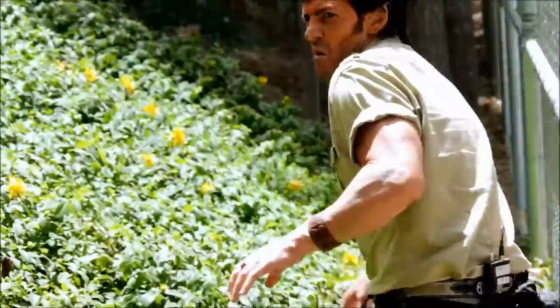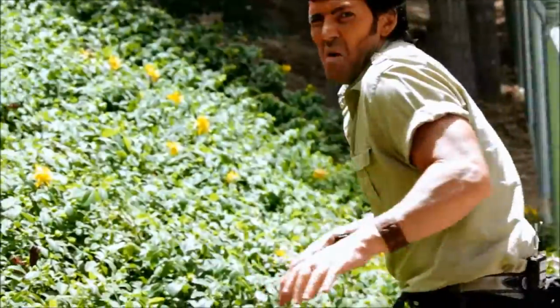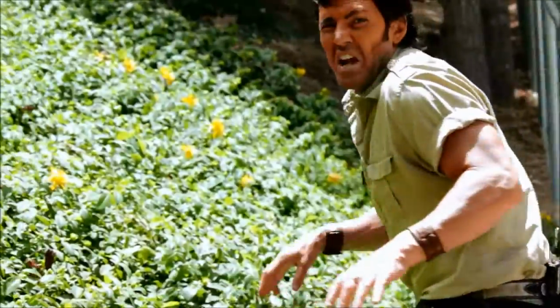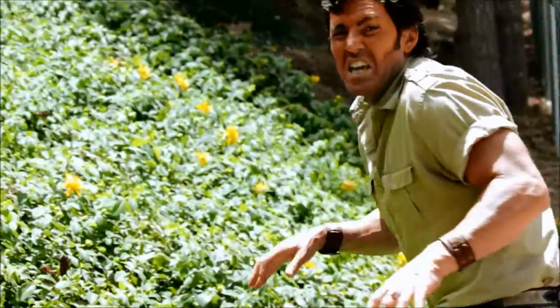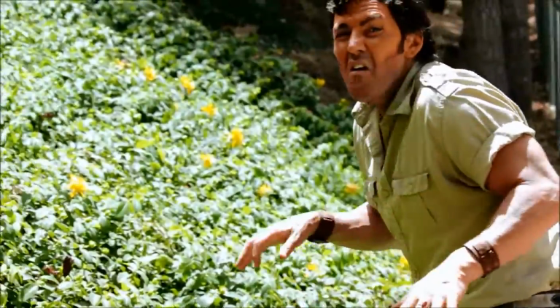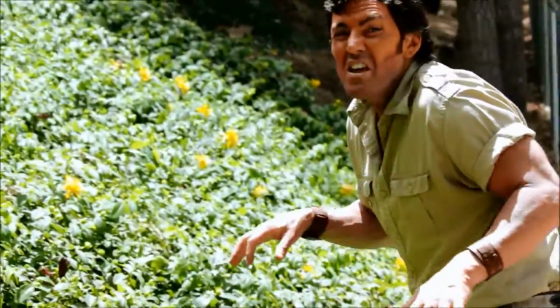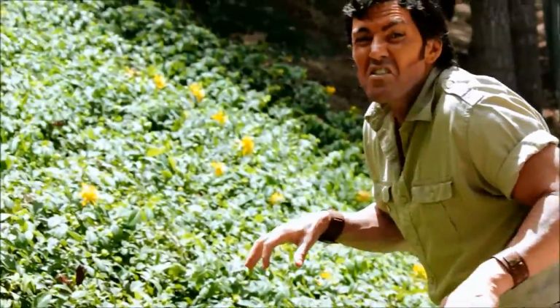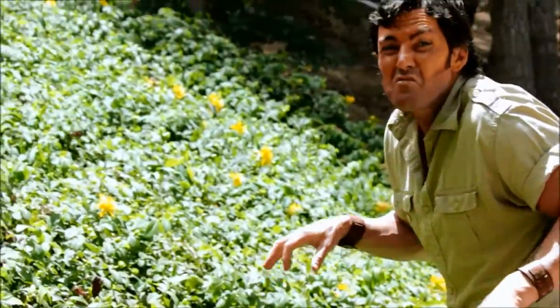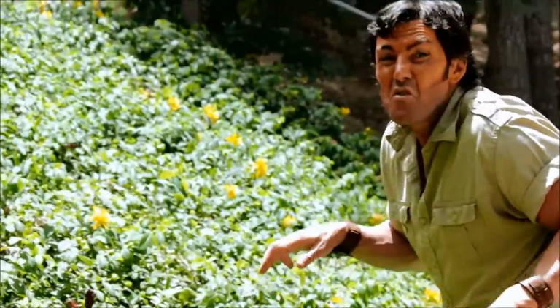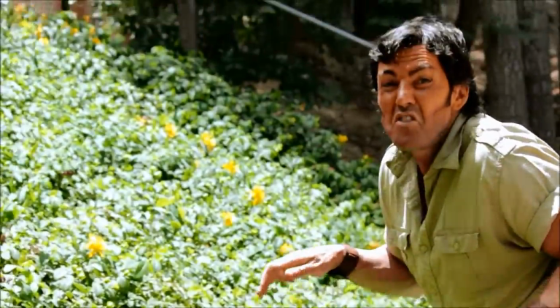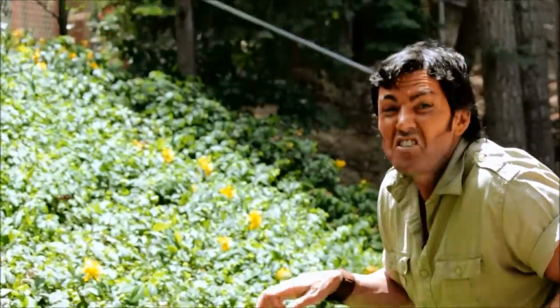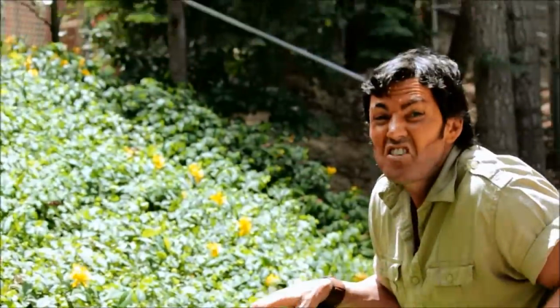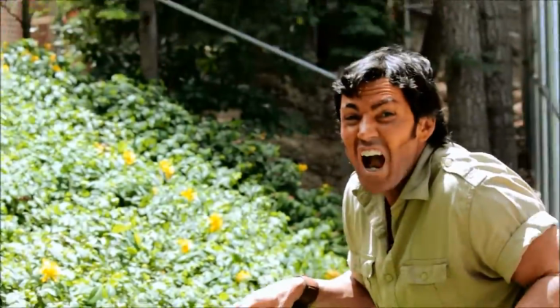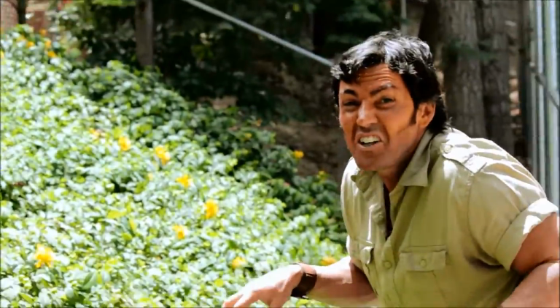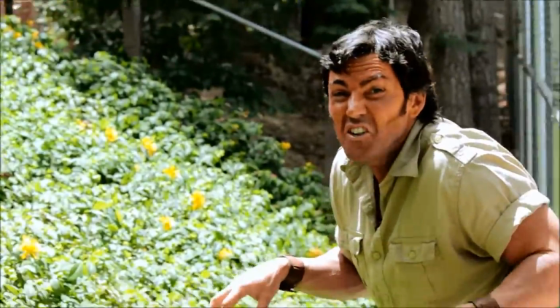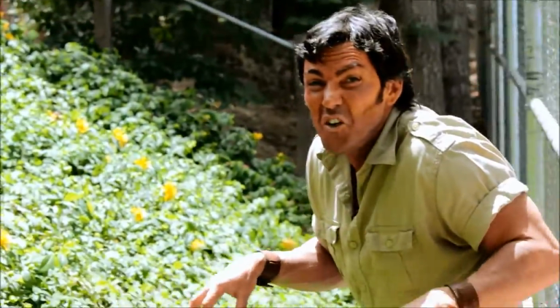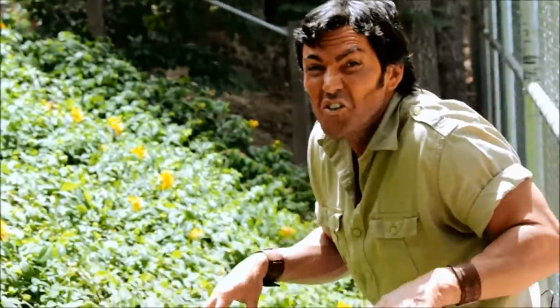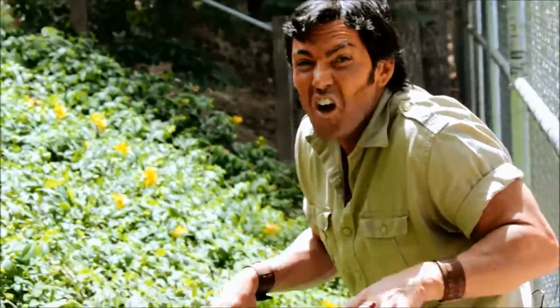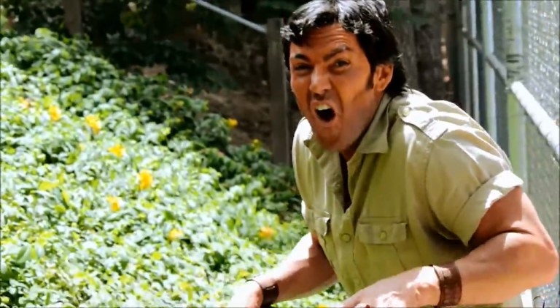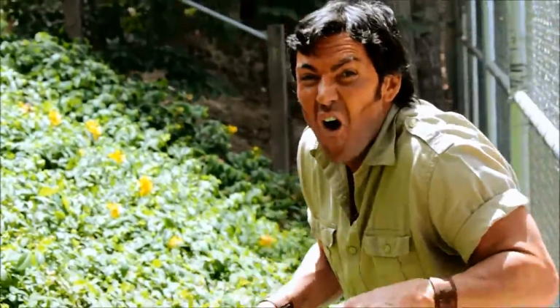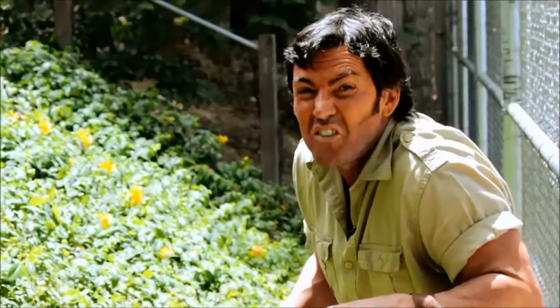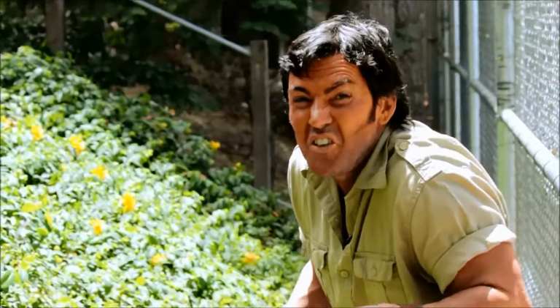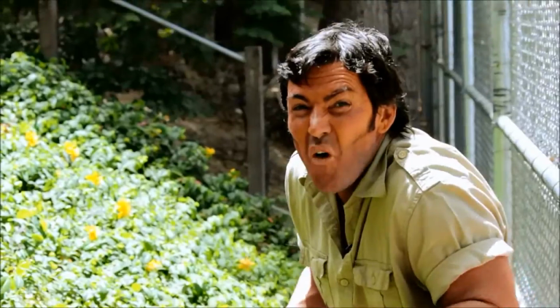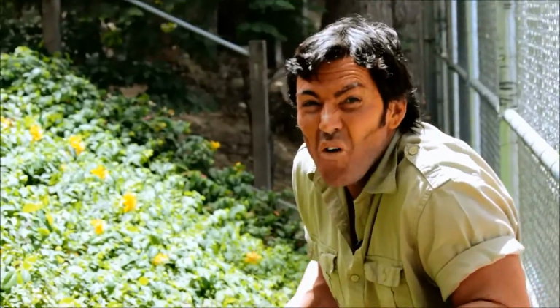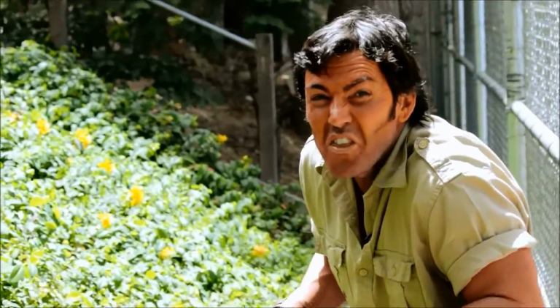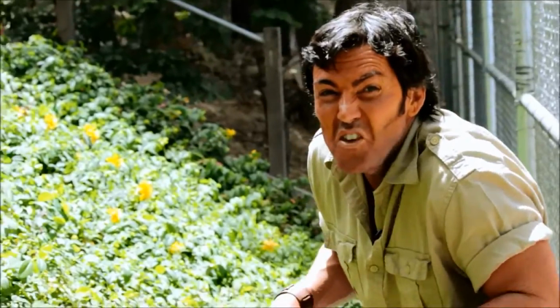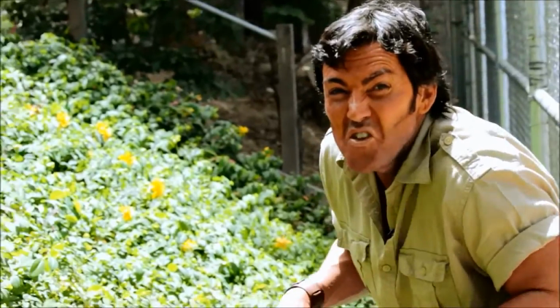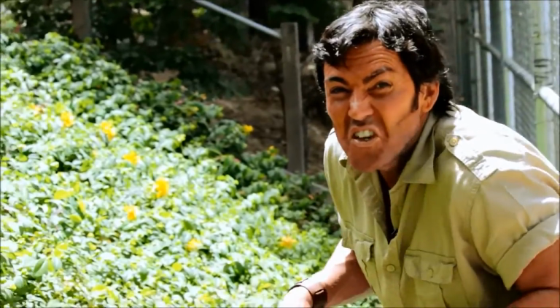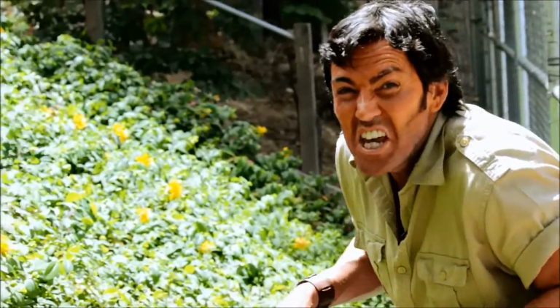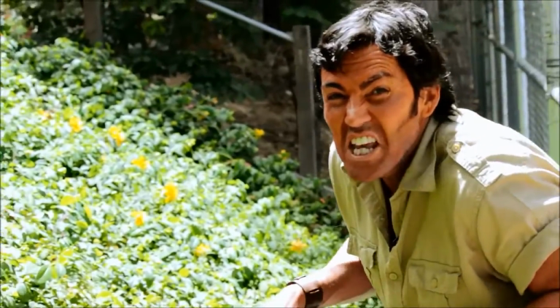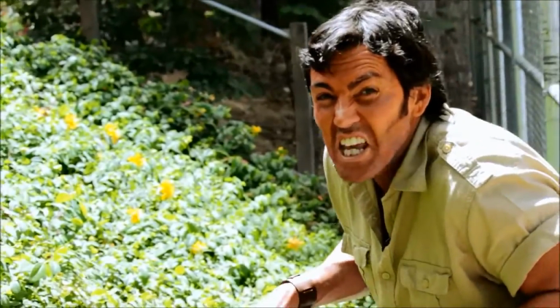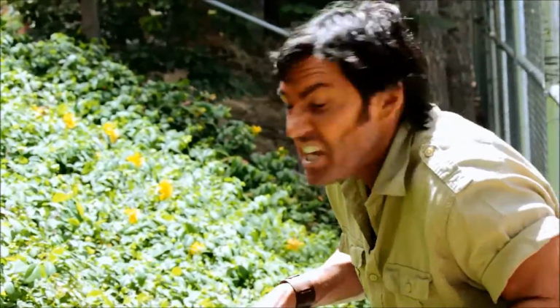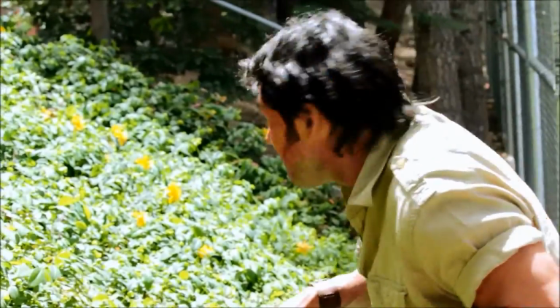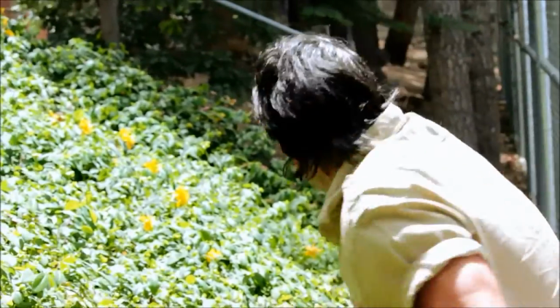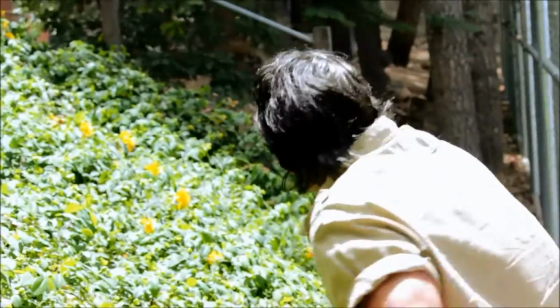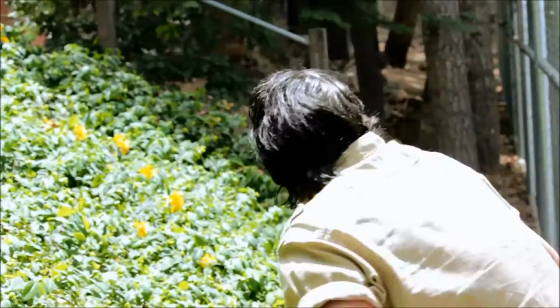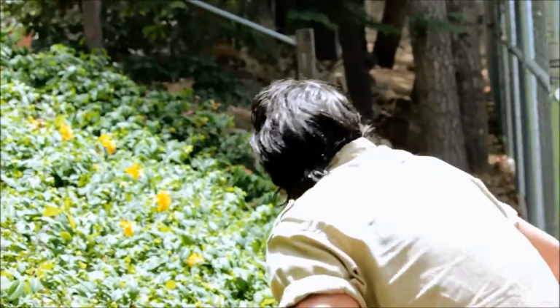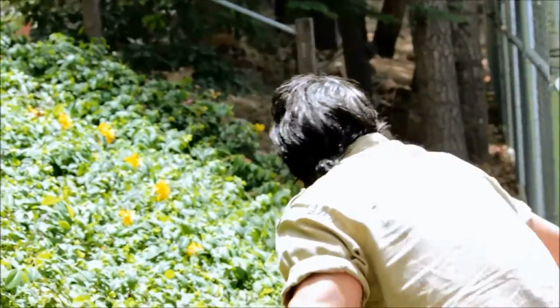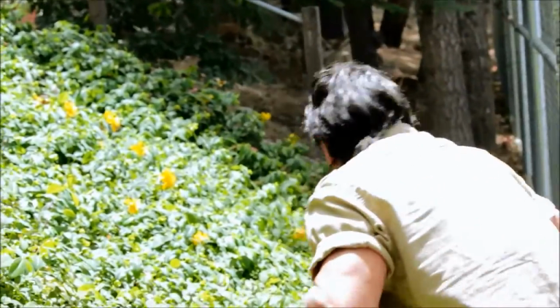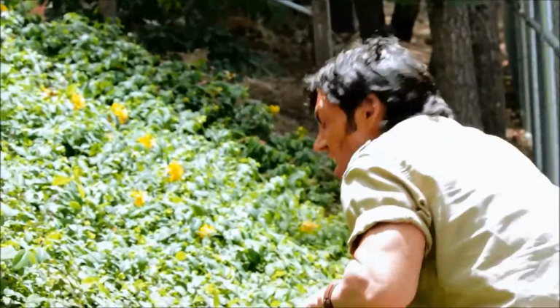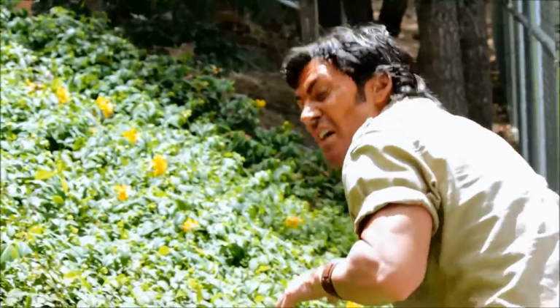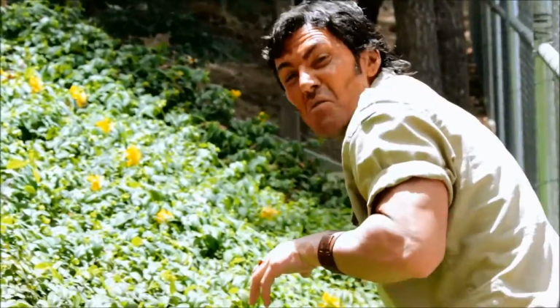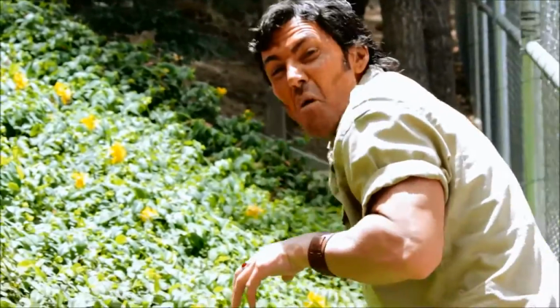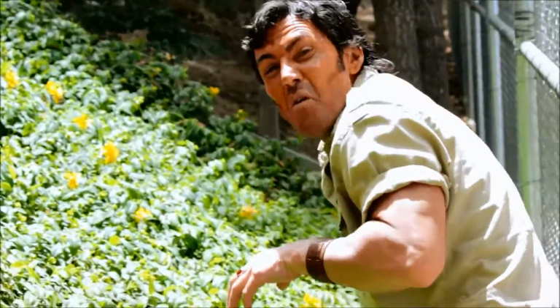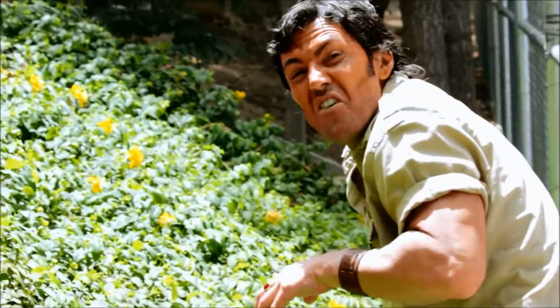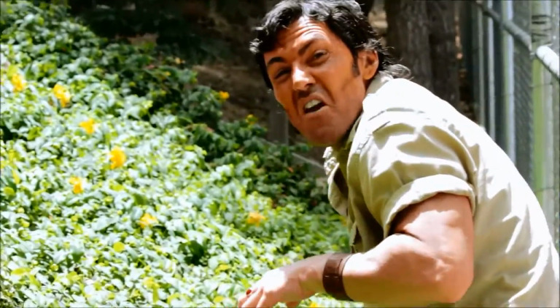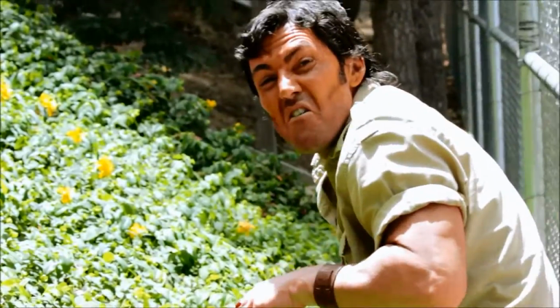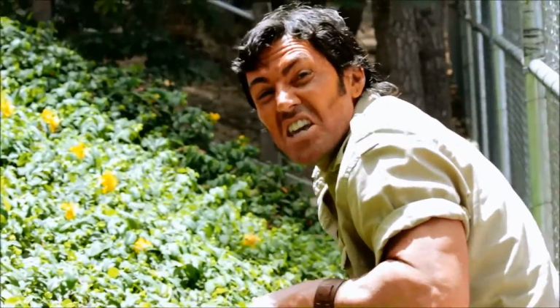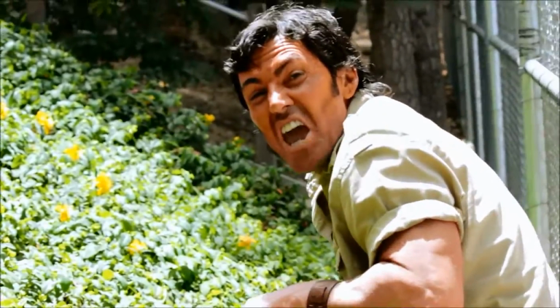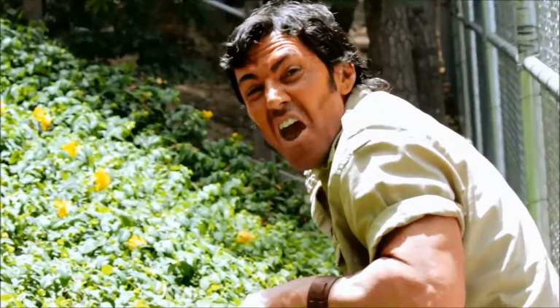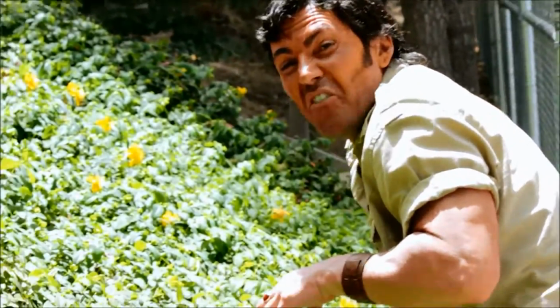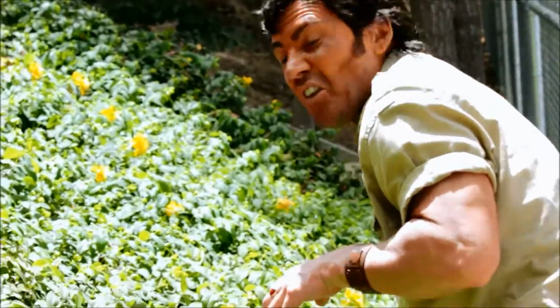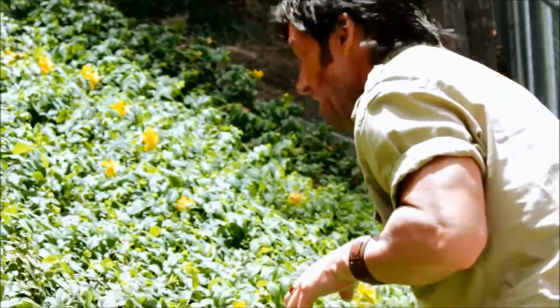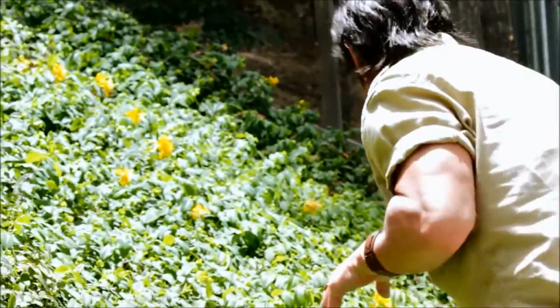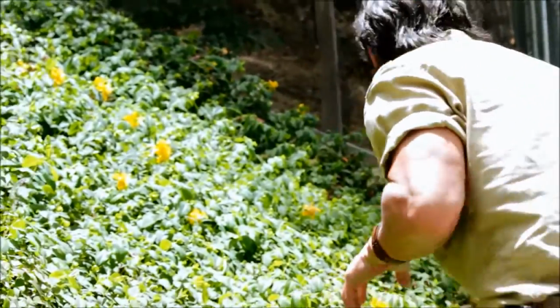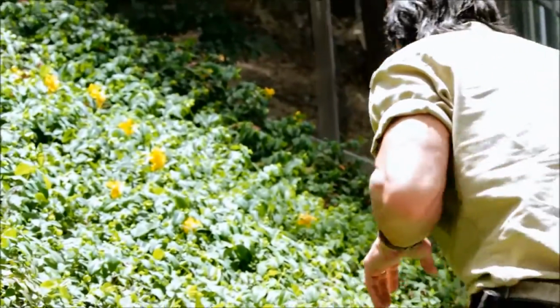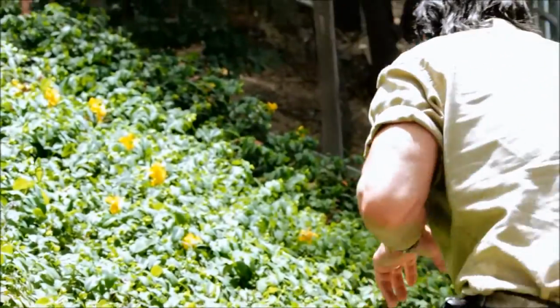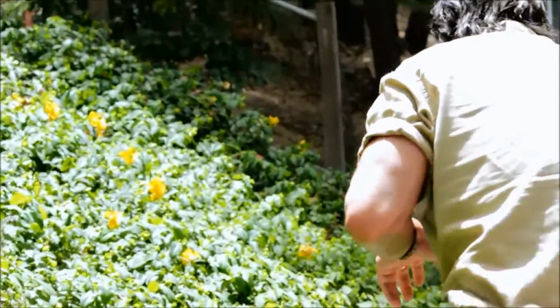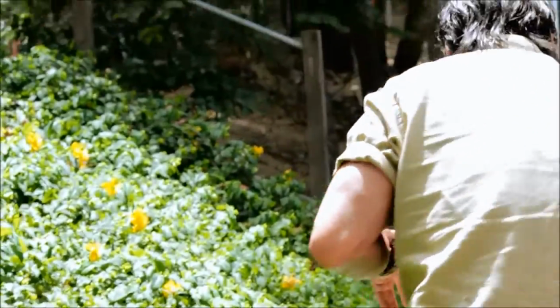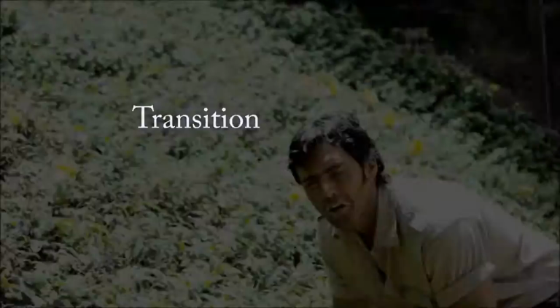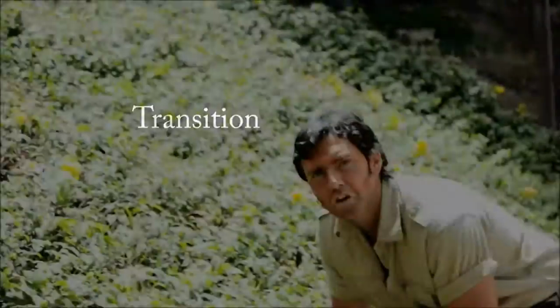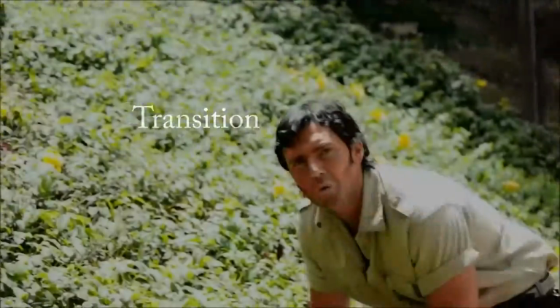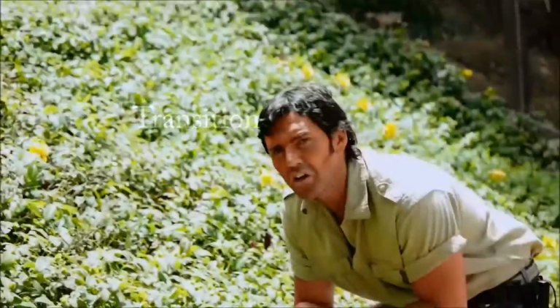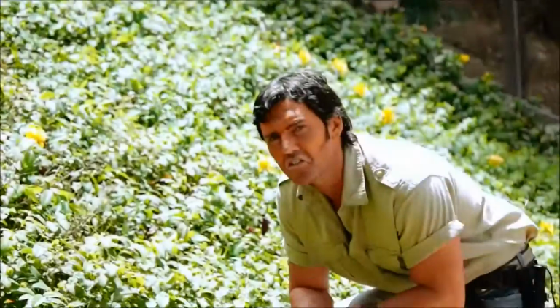We're going through the jungles of northern New Guinea, and you have to walk very carefully.